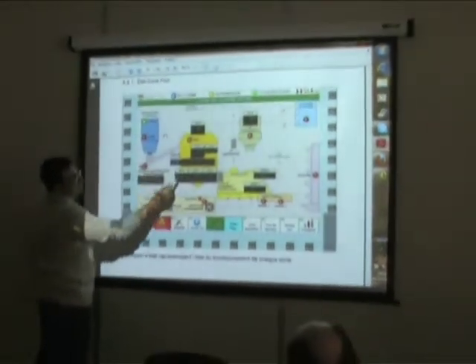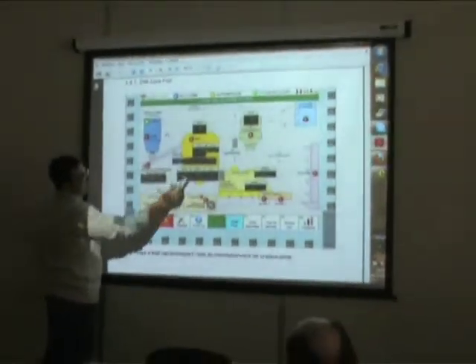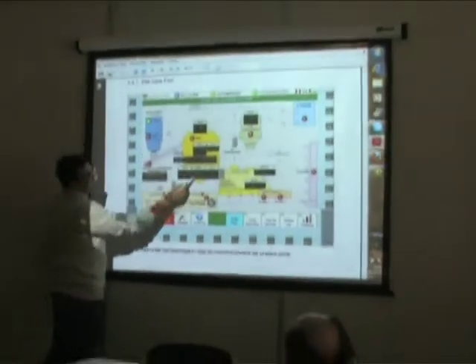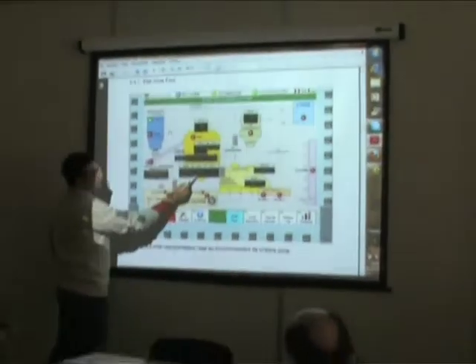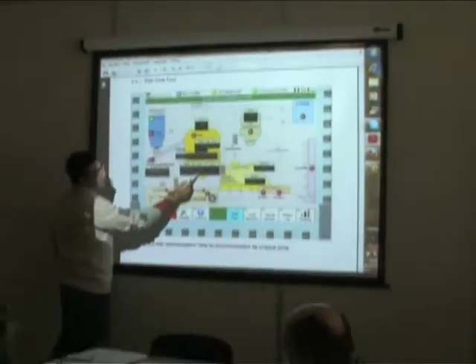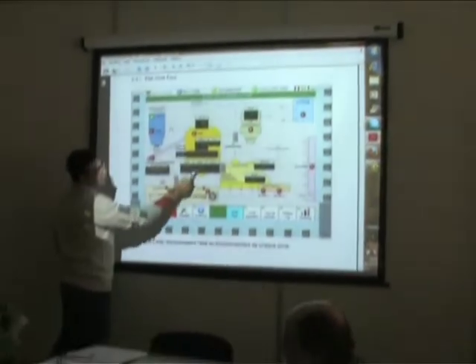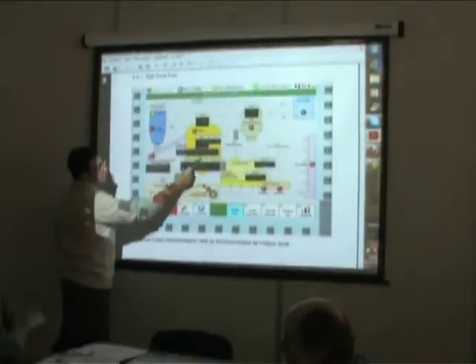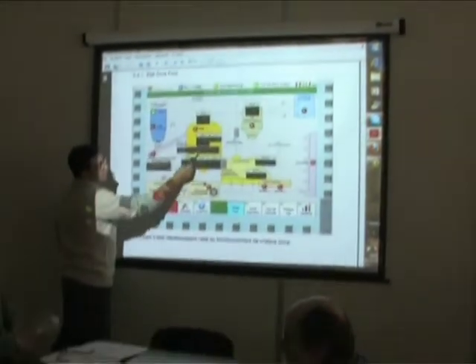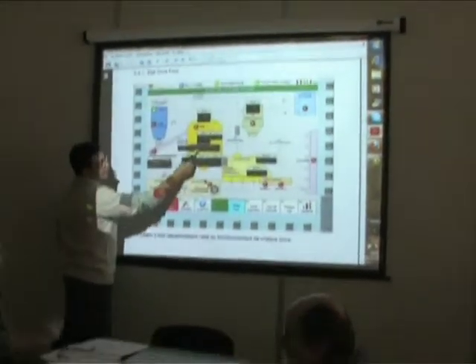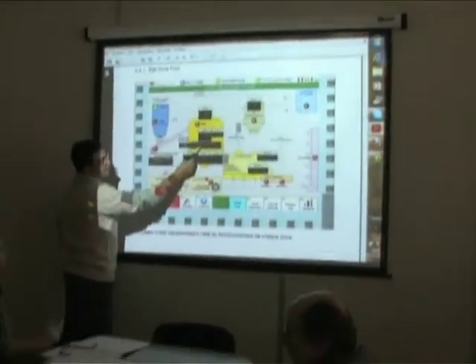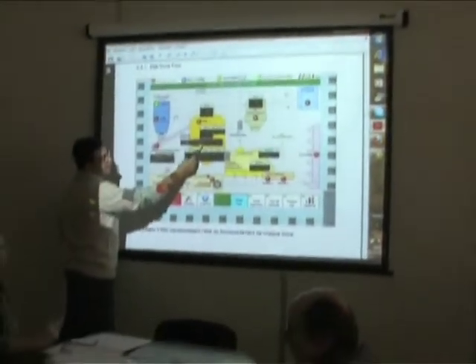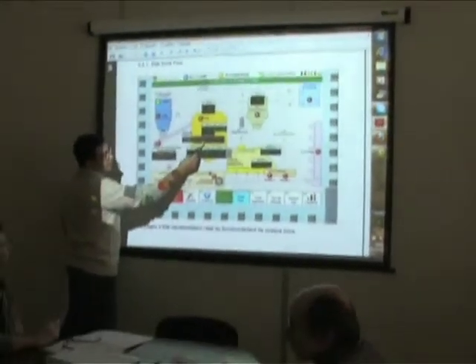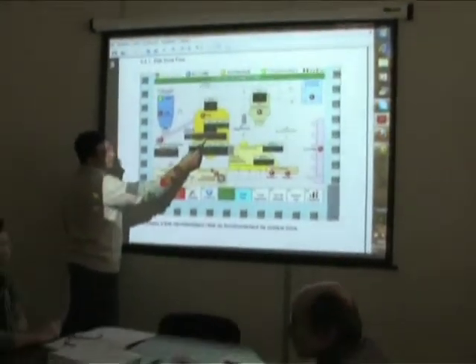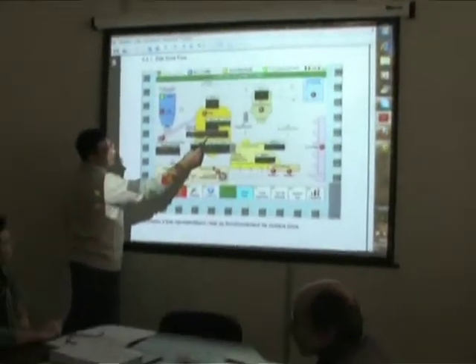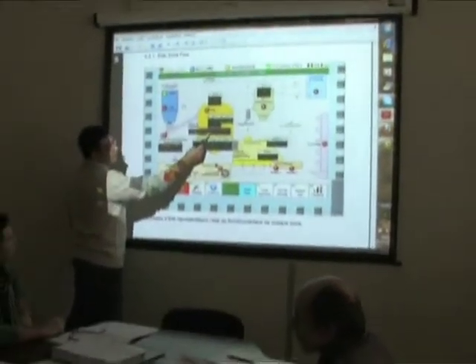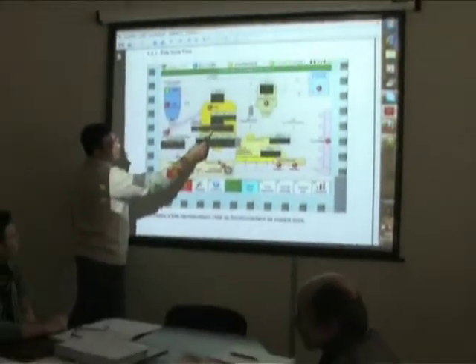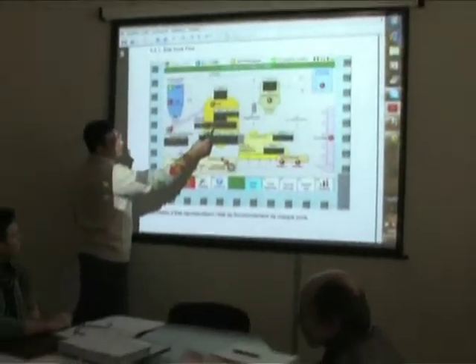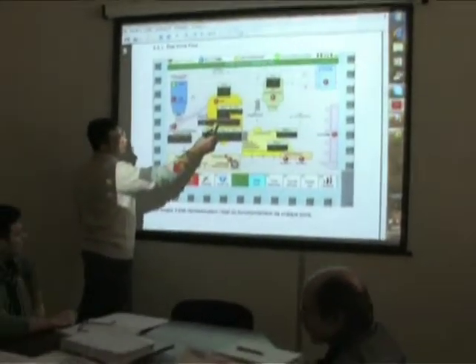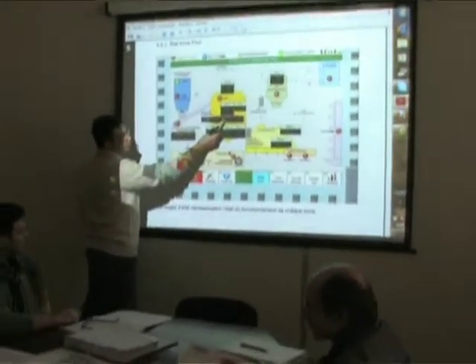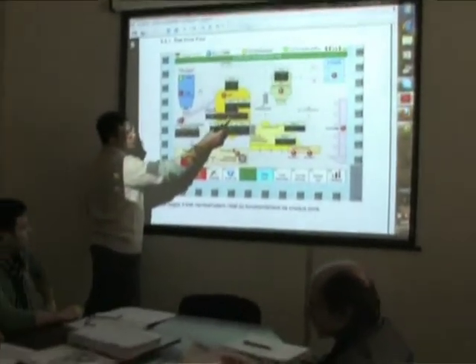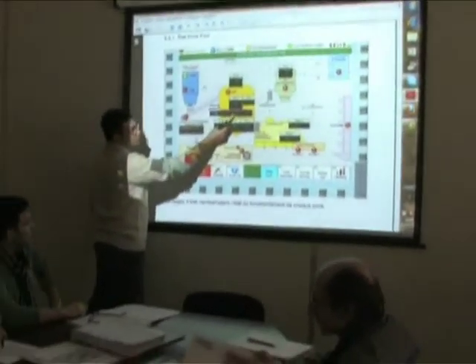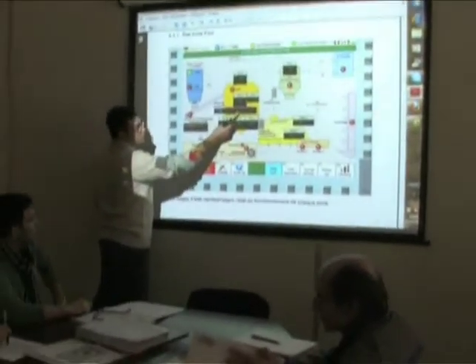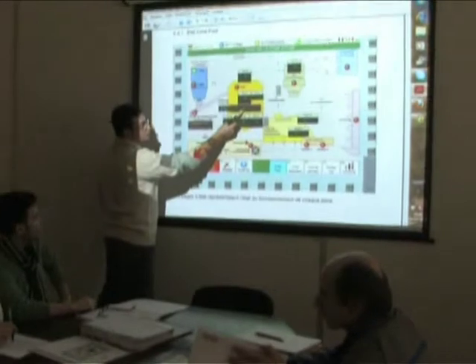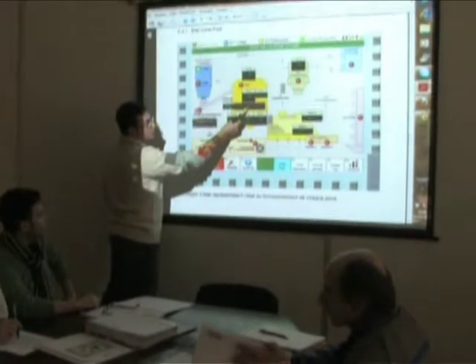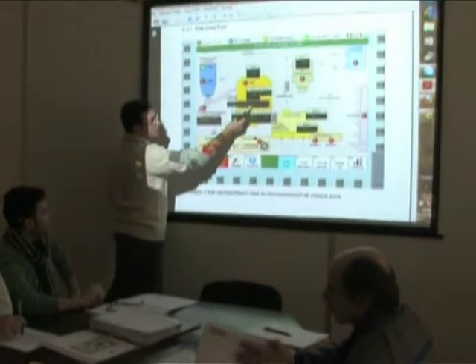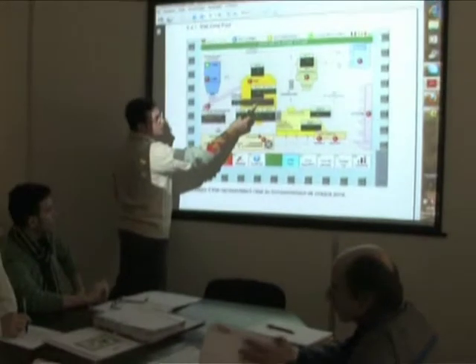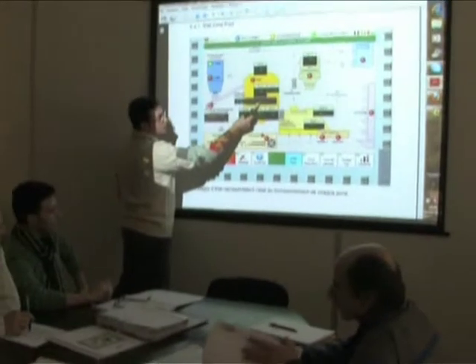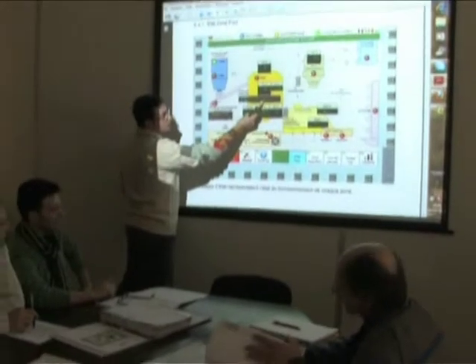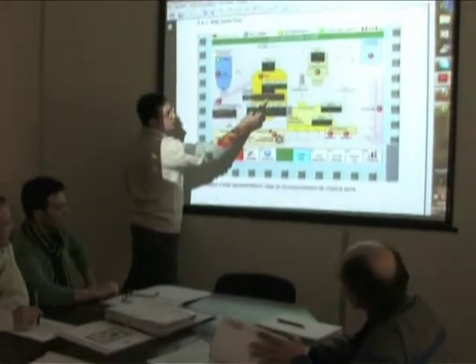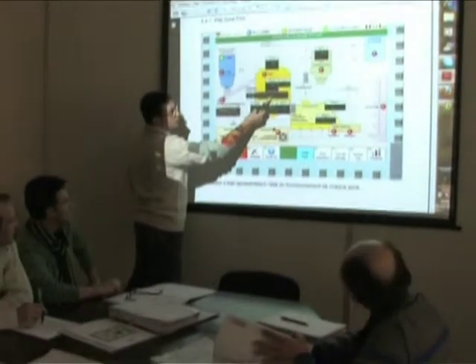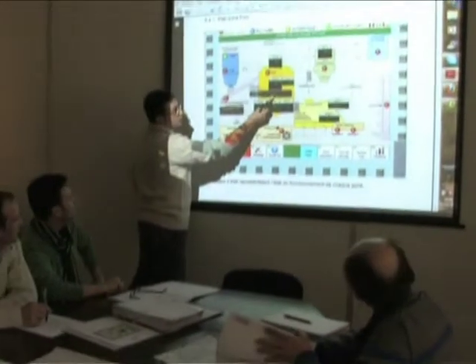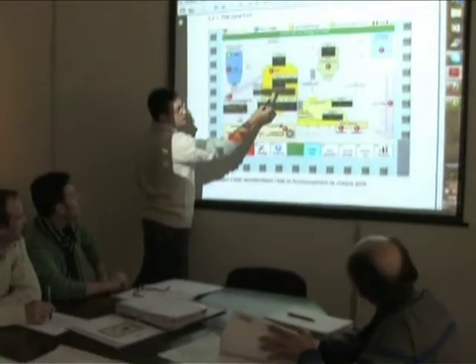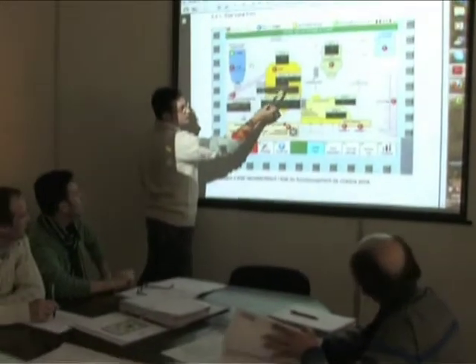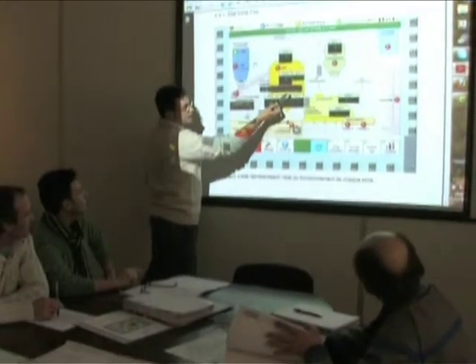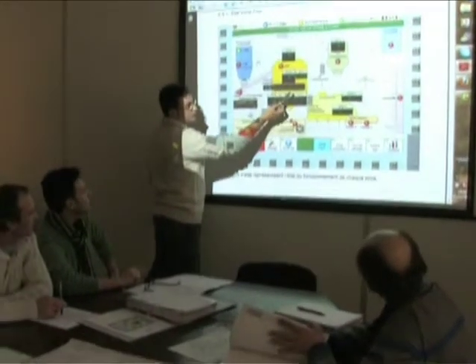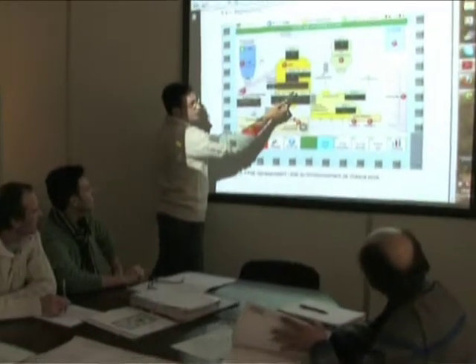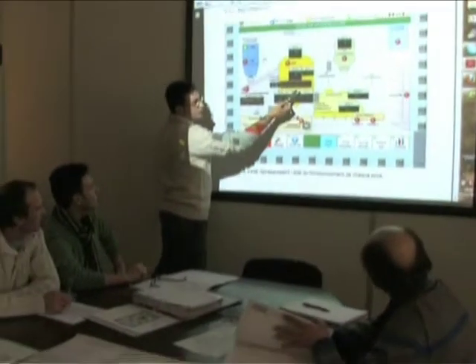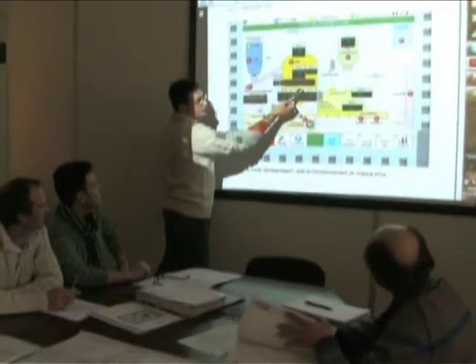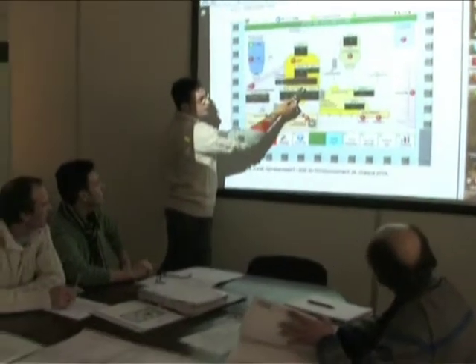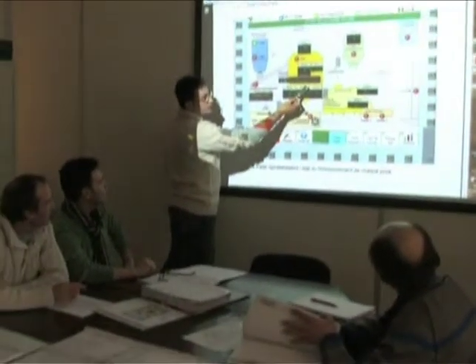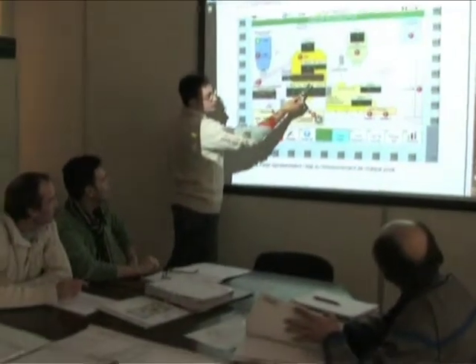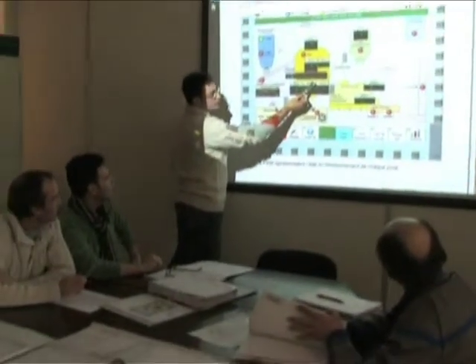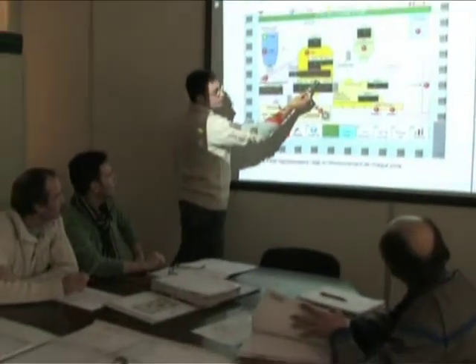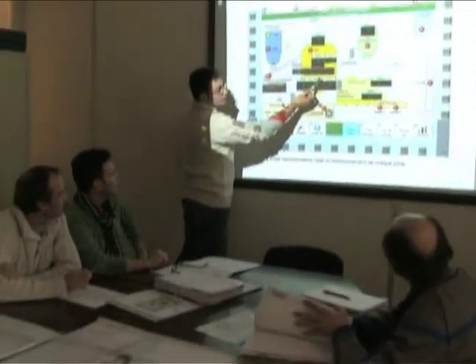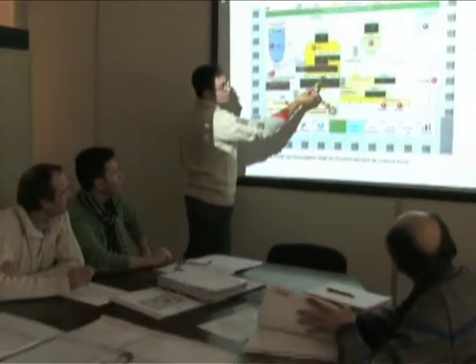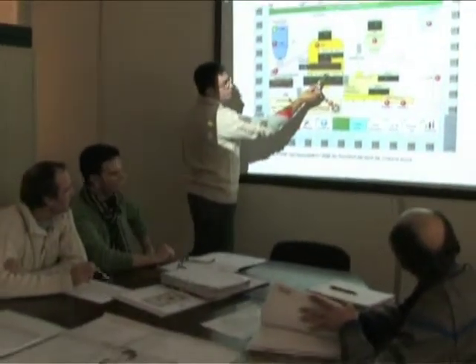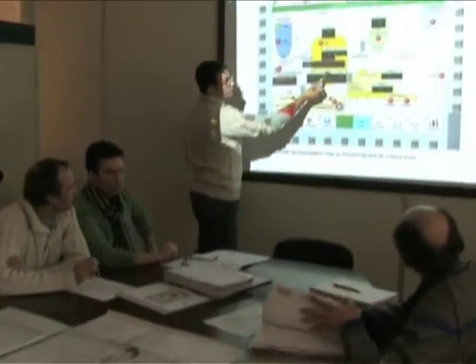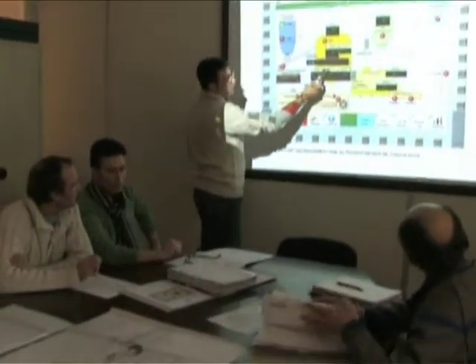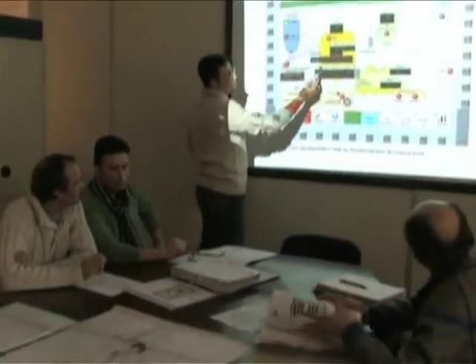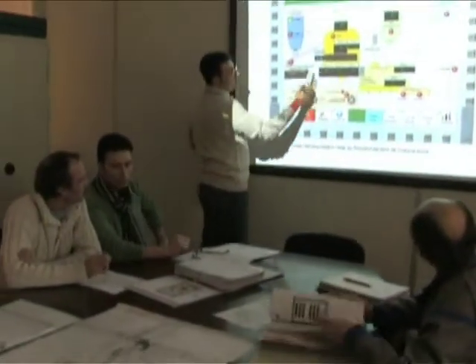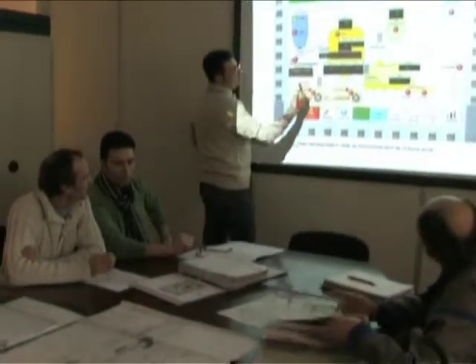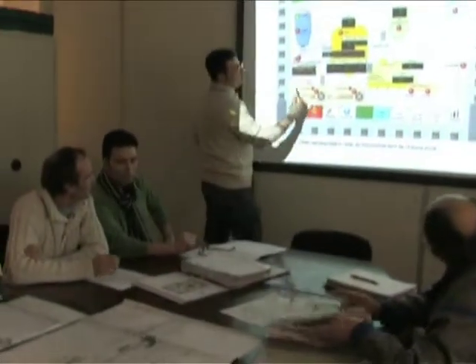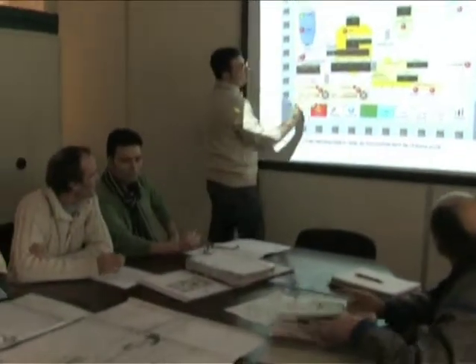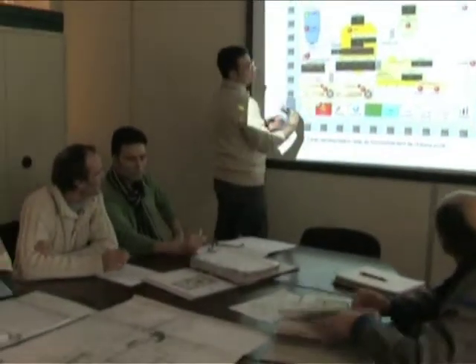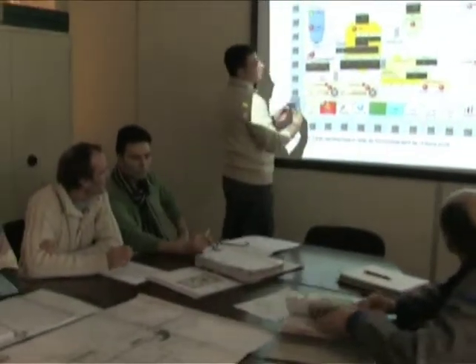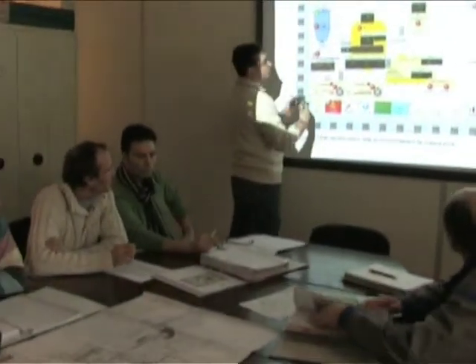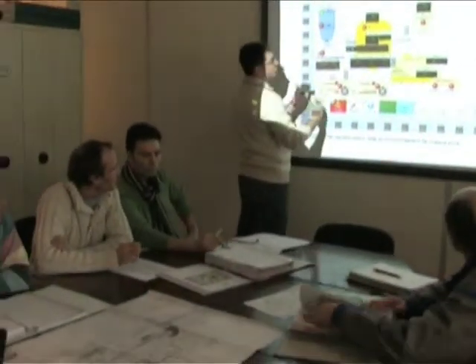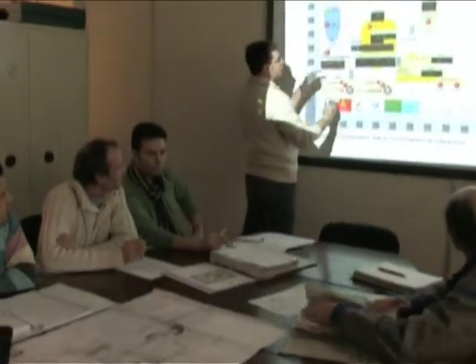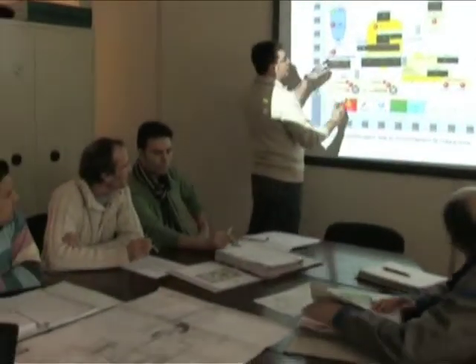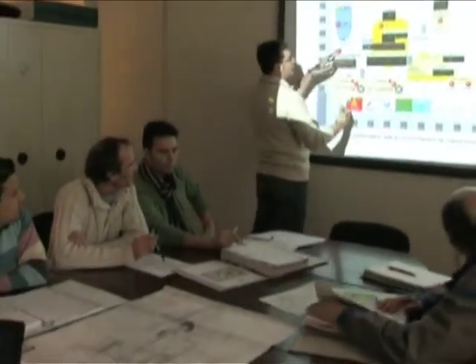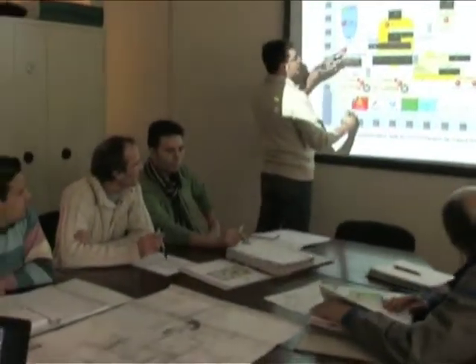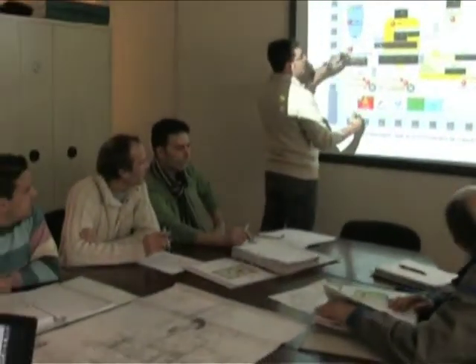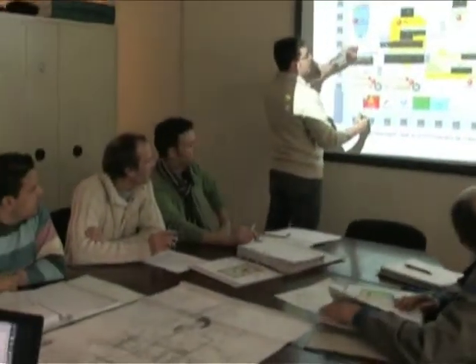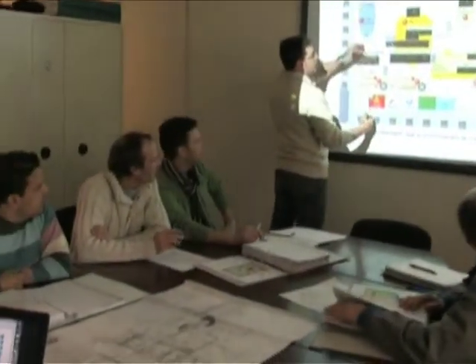After commissioning the setup, a training course for customer personnel will ensure efficient system running and maintenance.